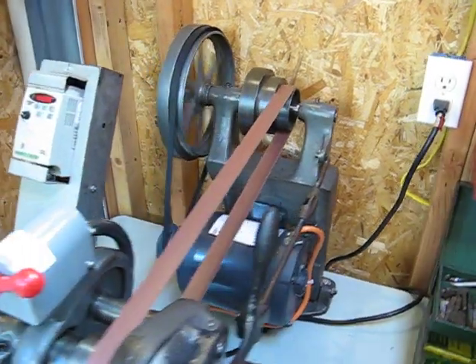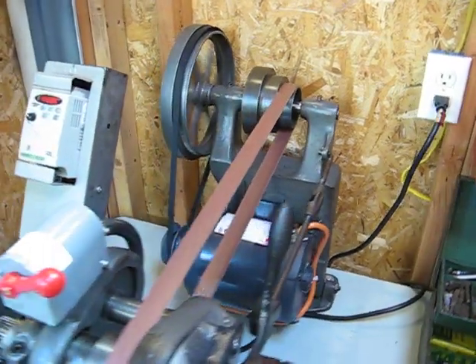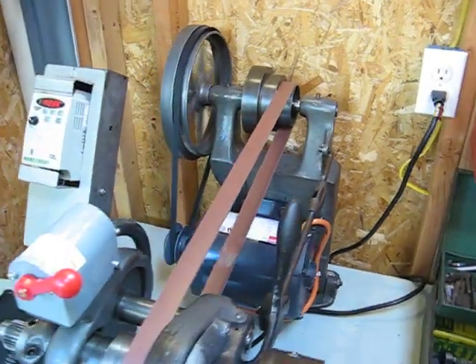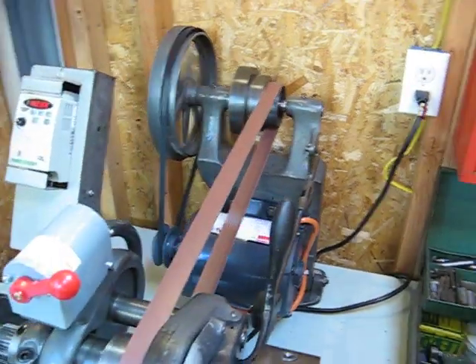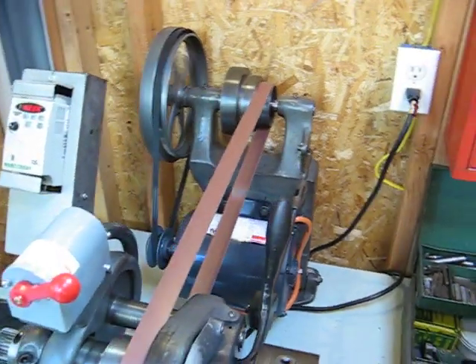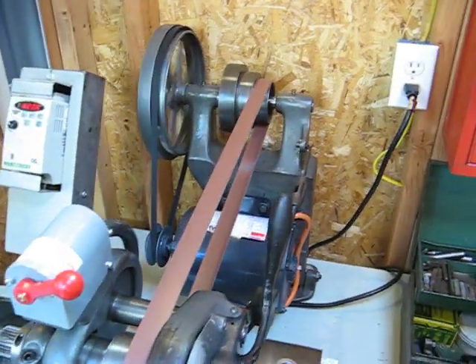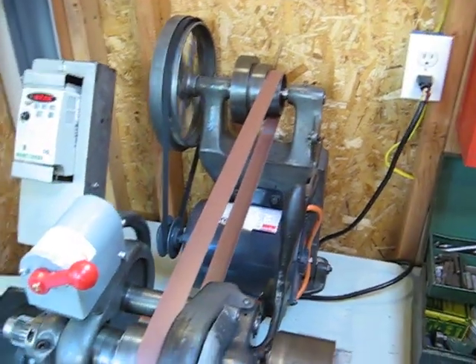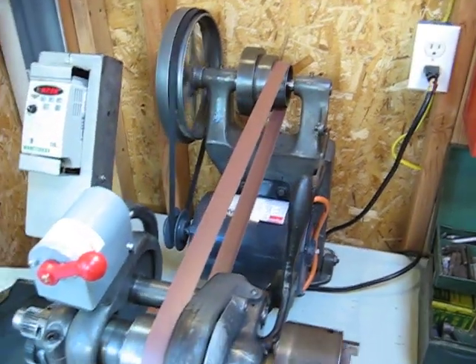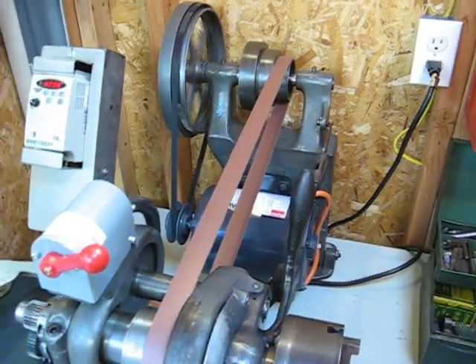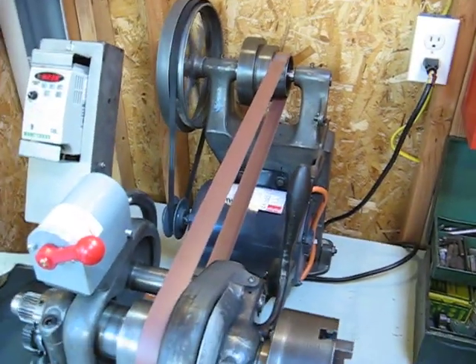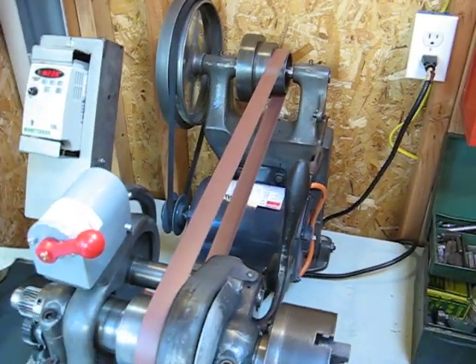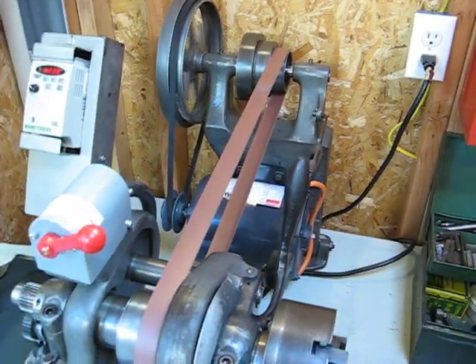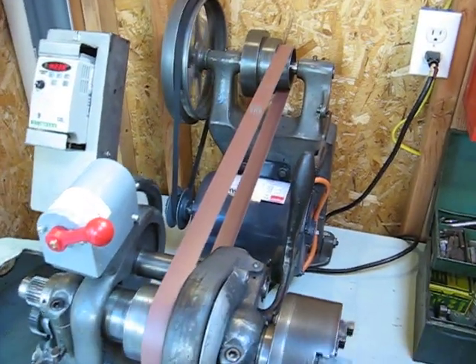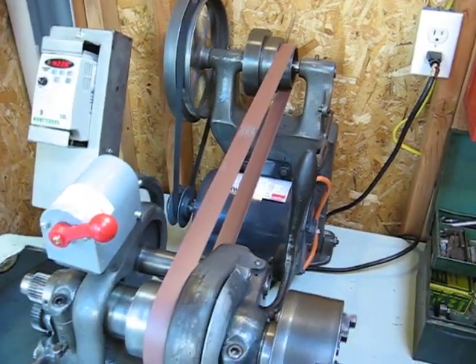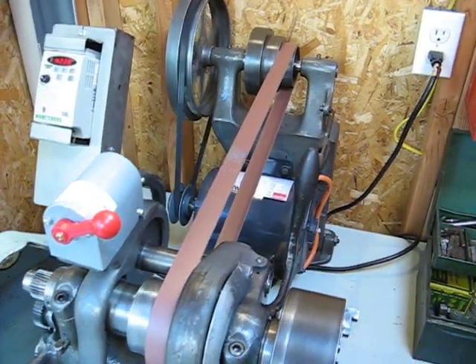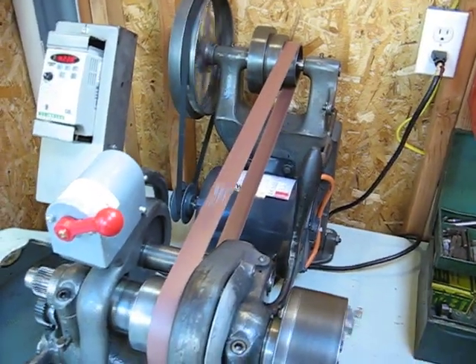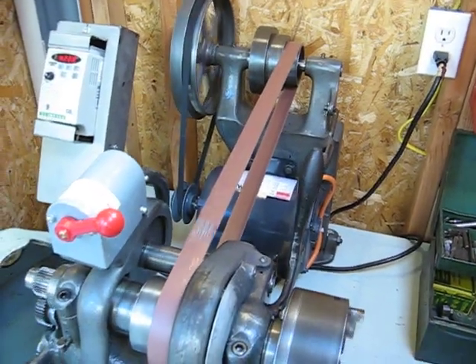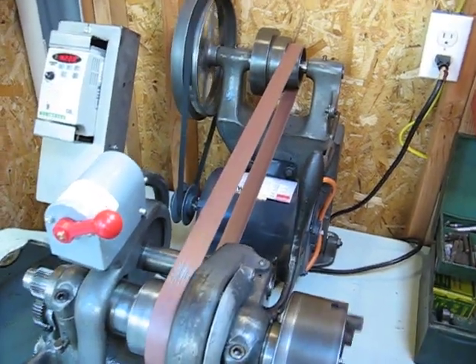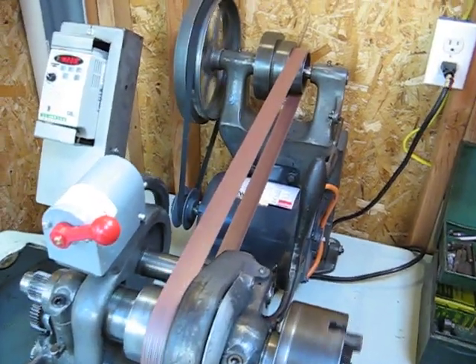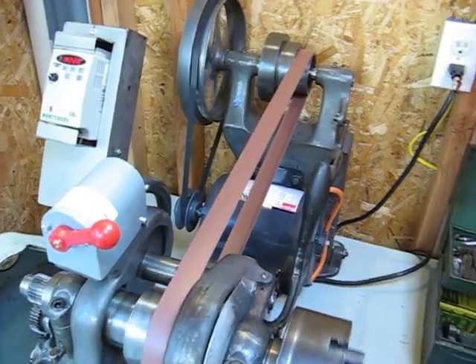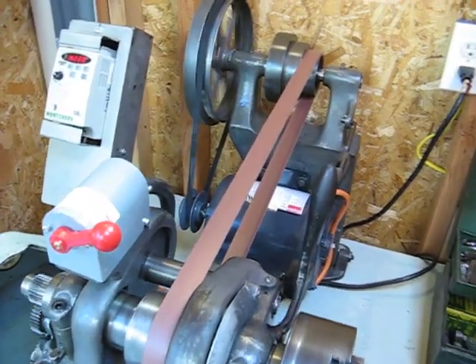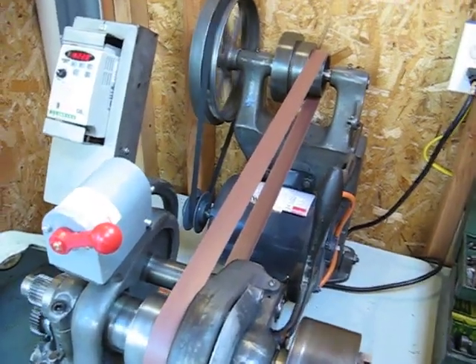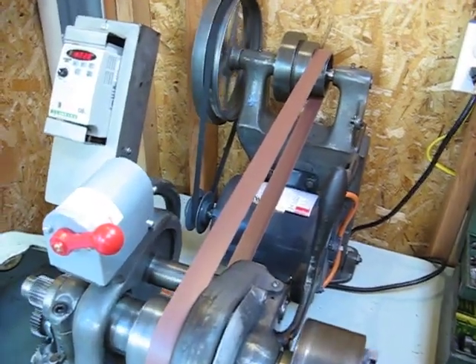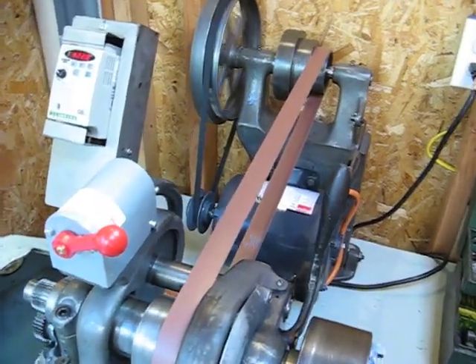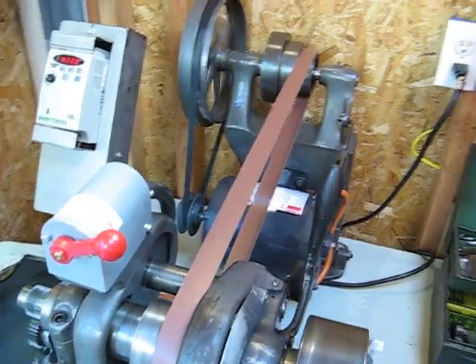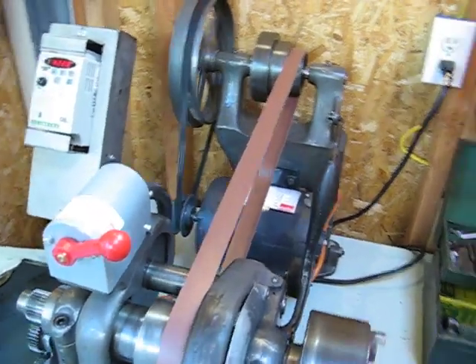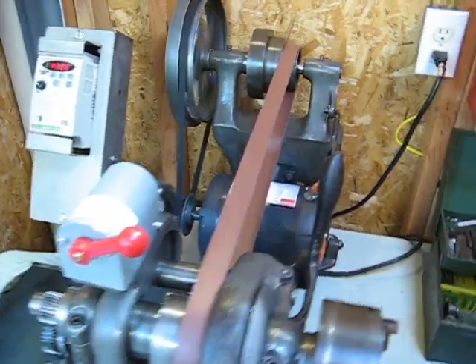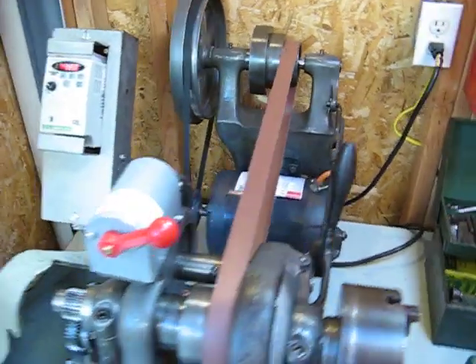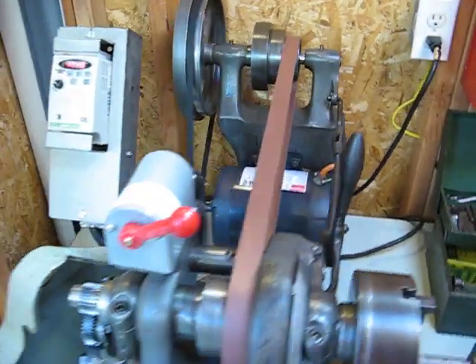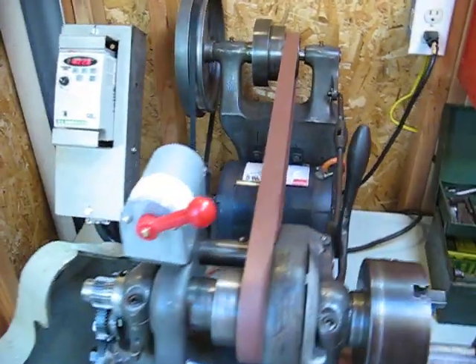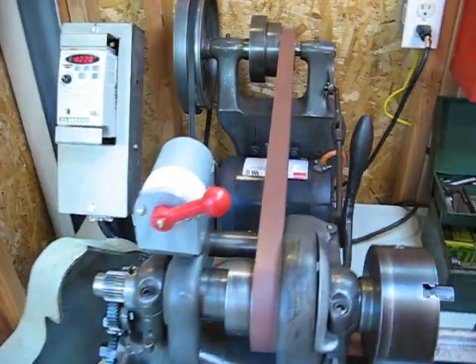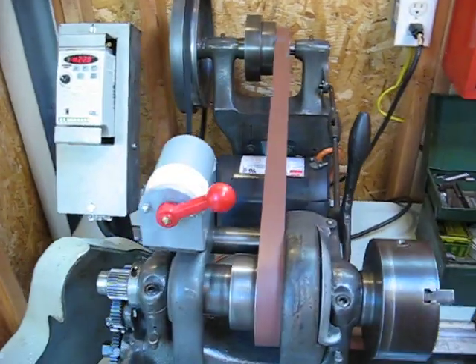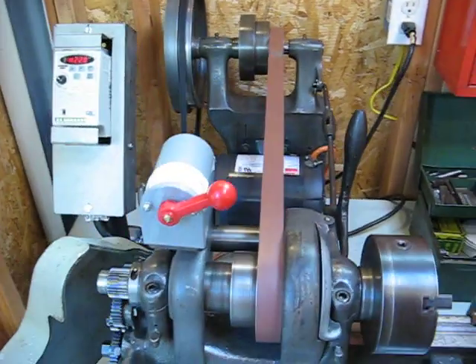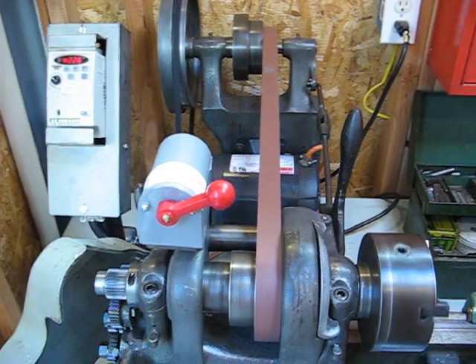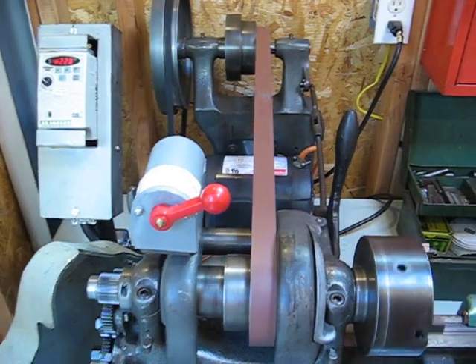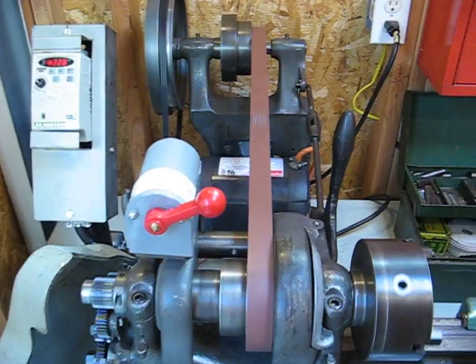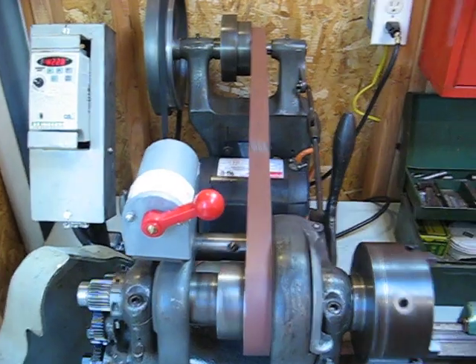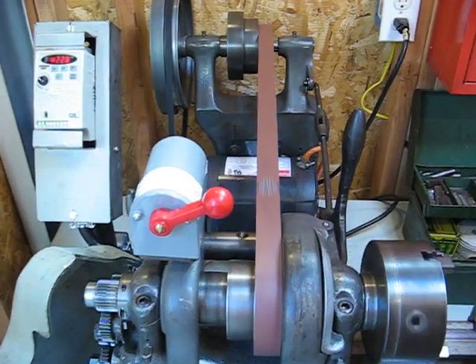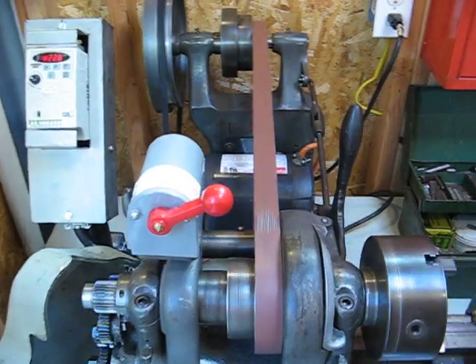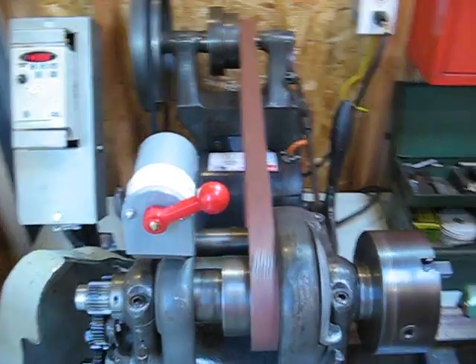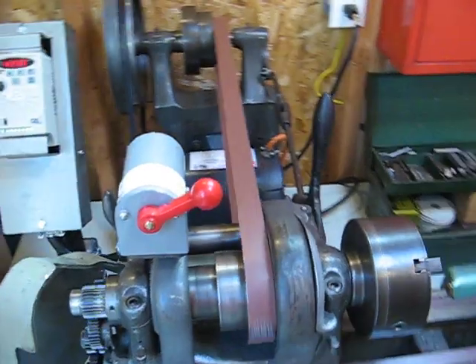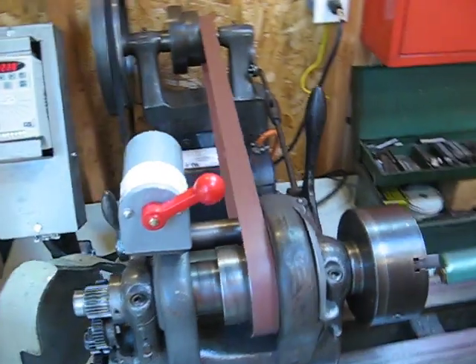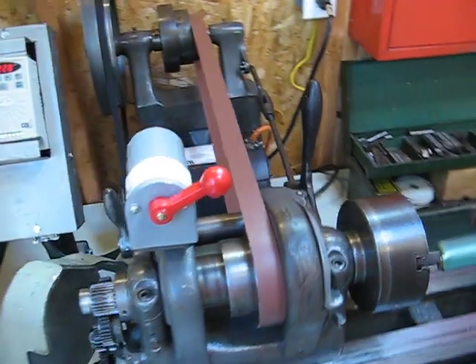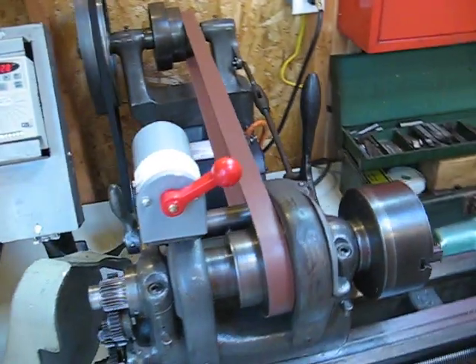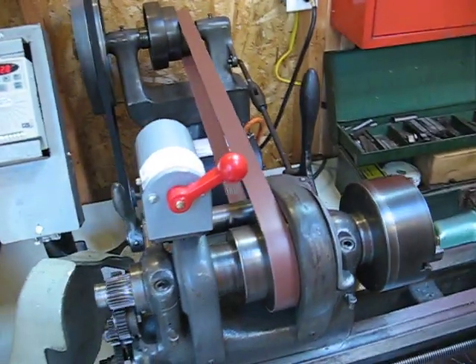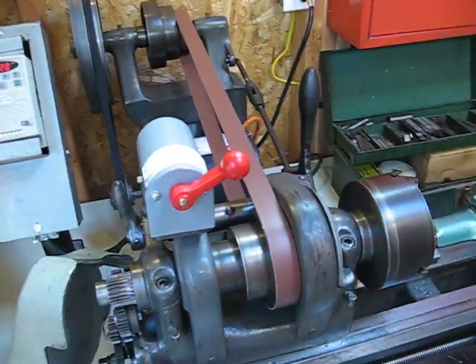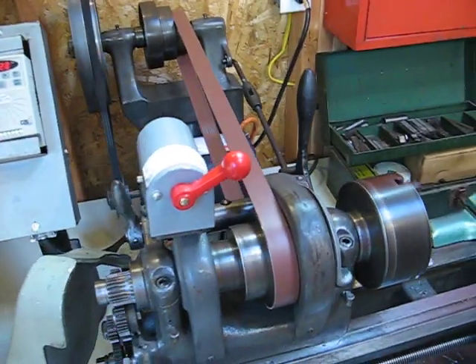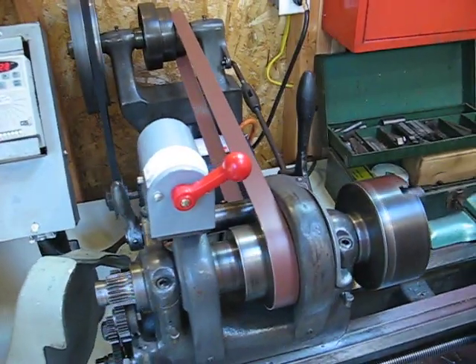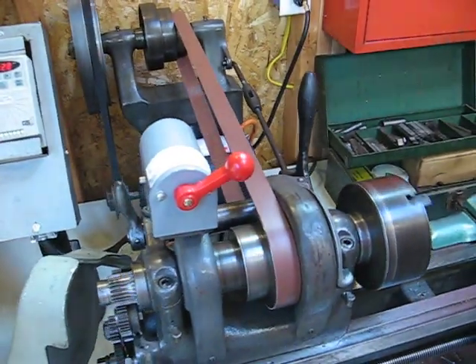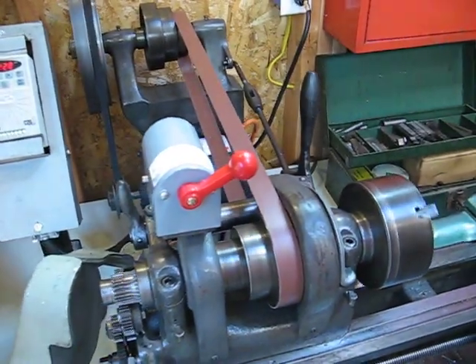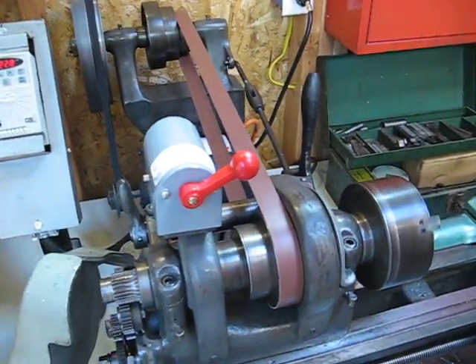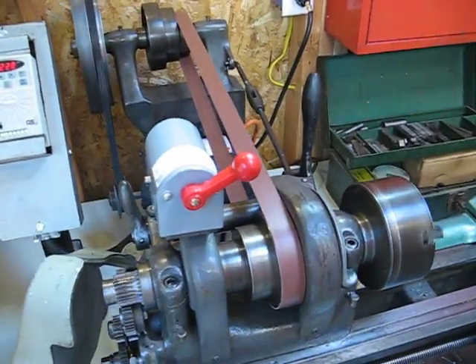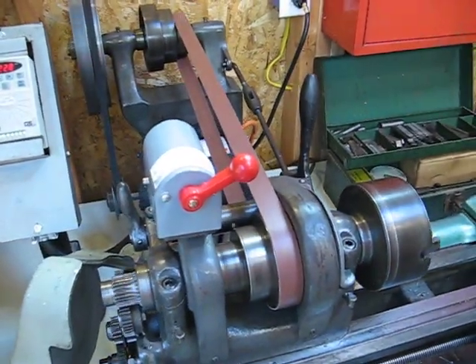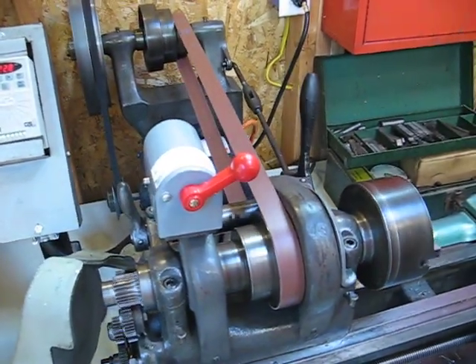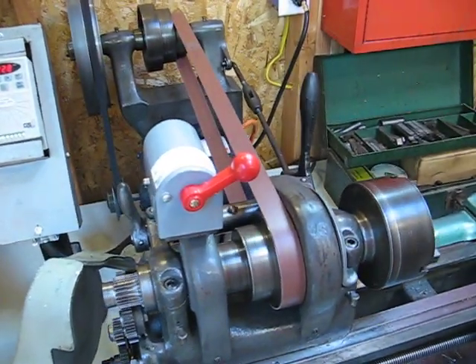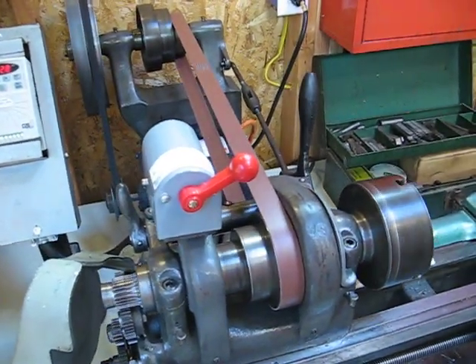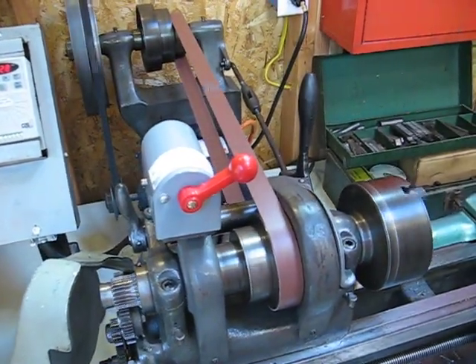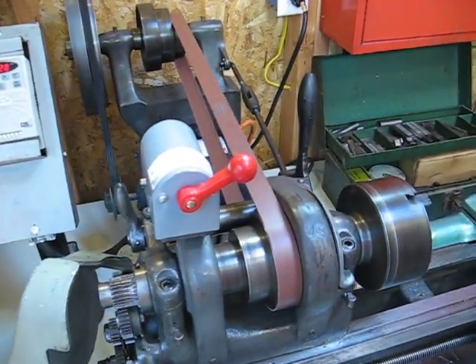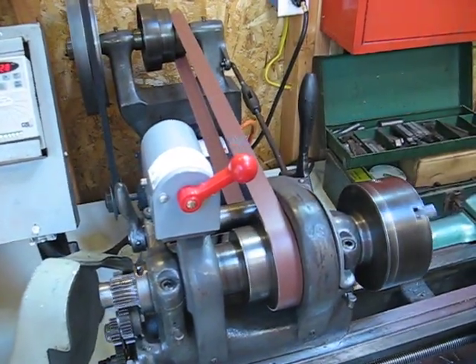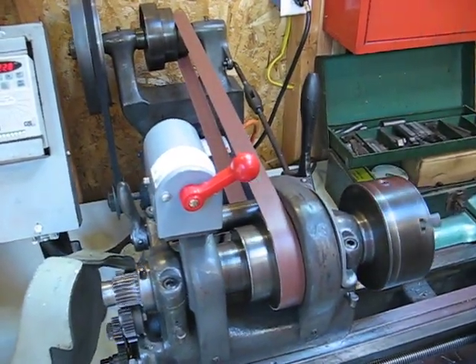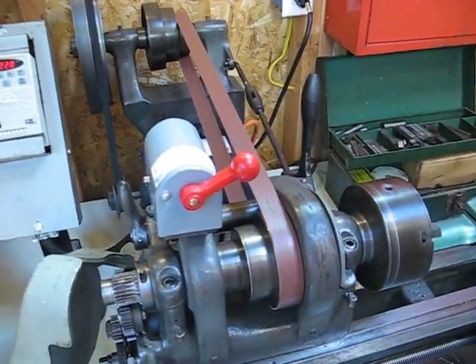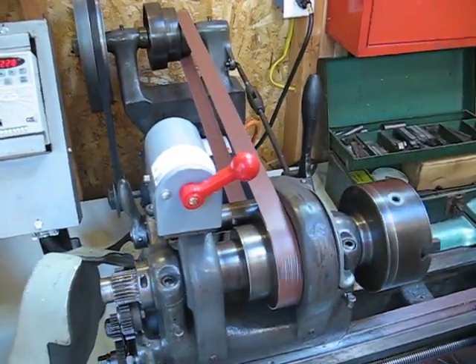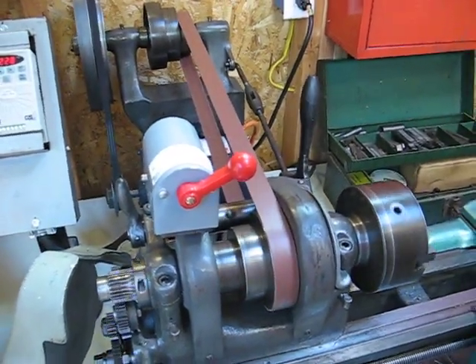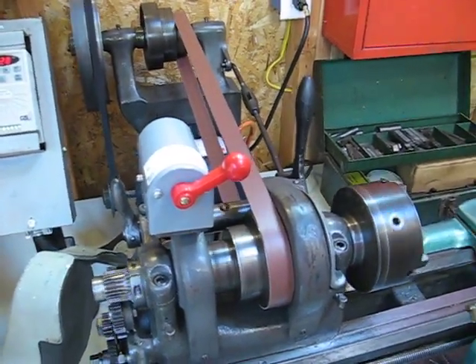This one is old enough that it has a flat belt drive. Originally that would have been a leather belt. This is a modern replacement. Same basic function, though.